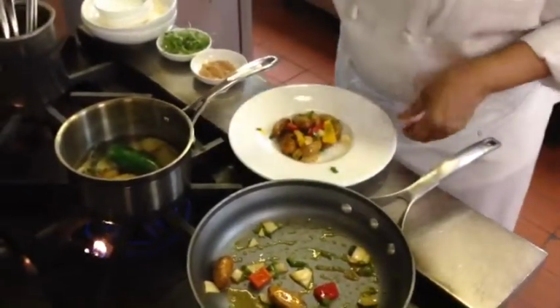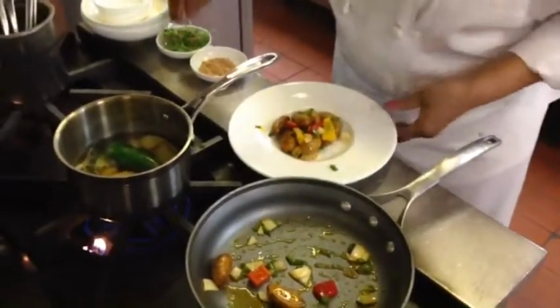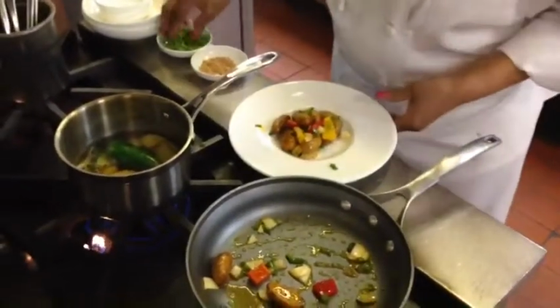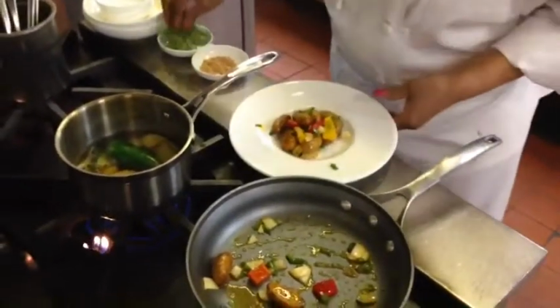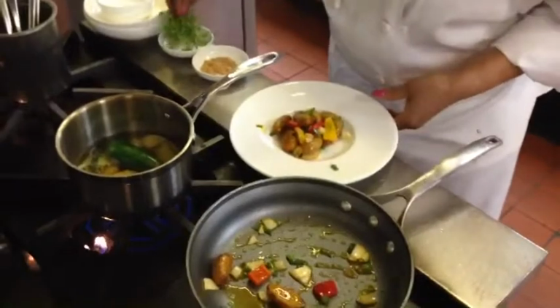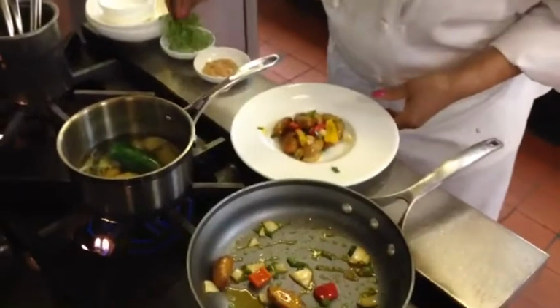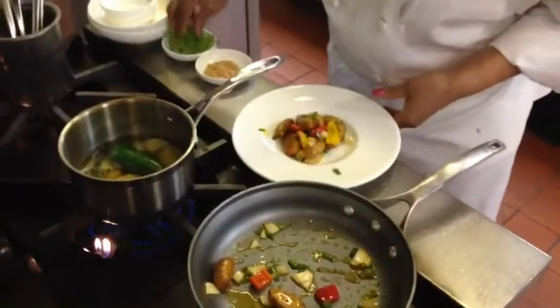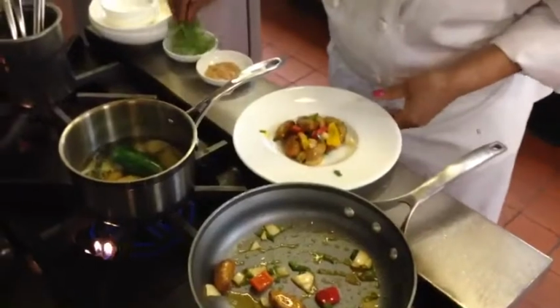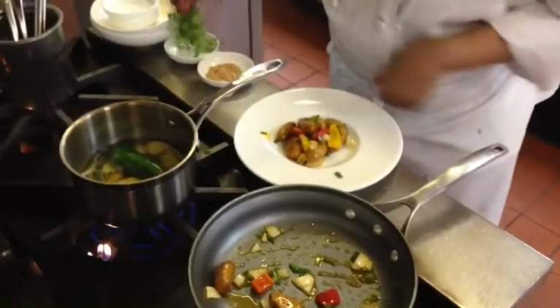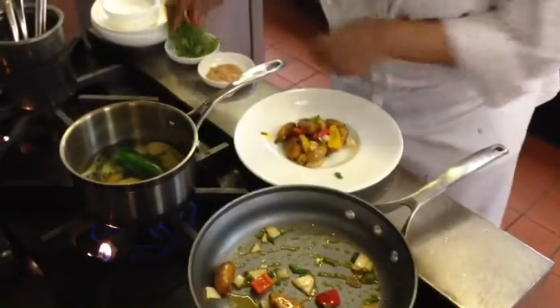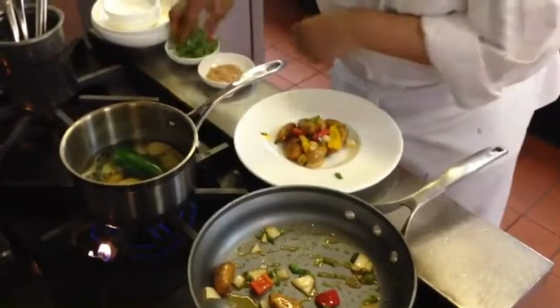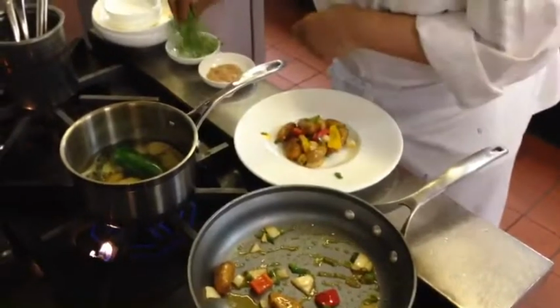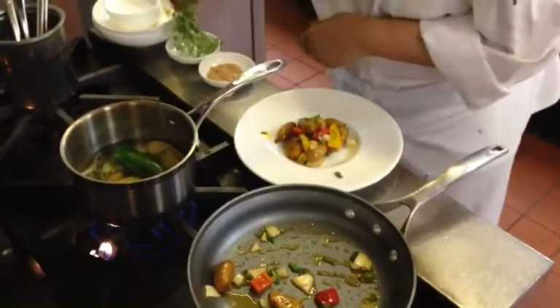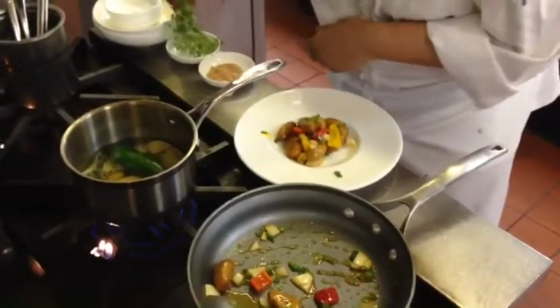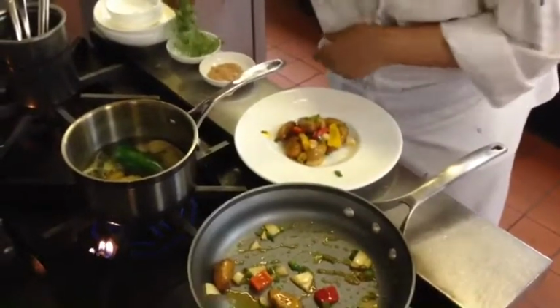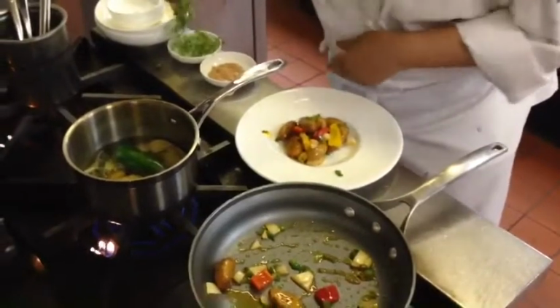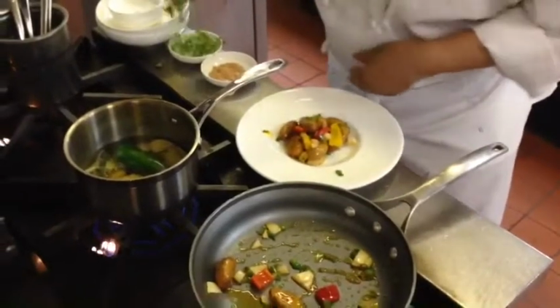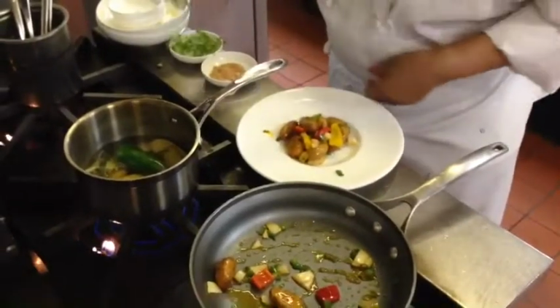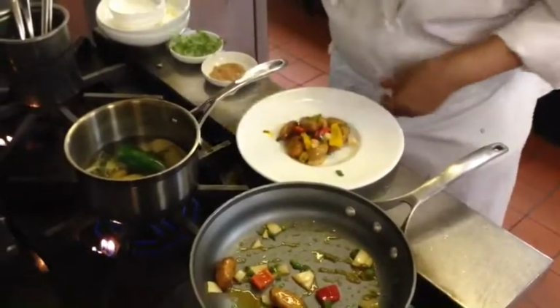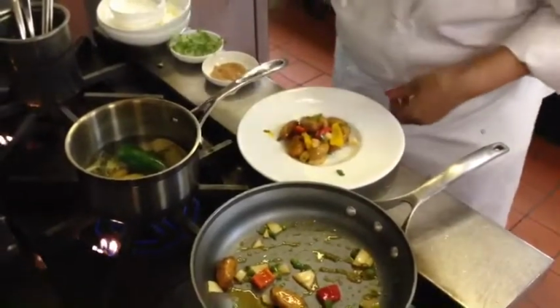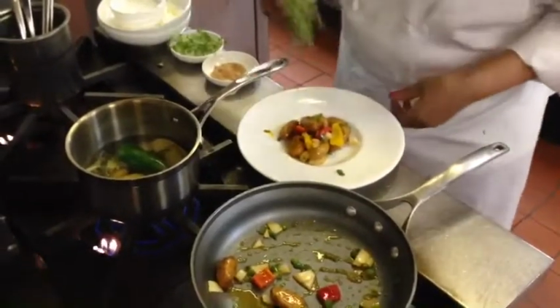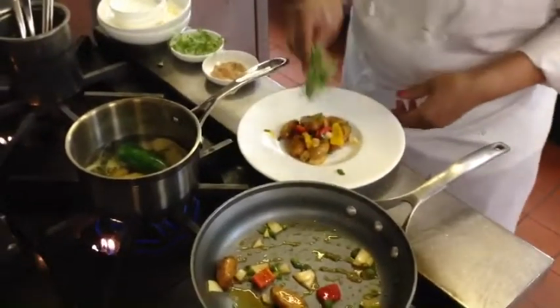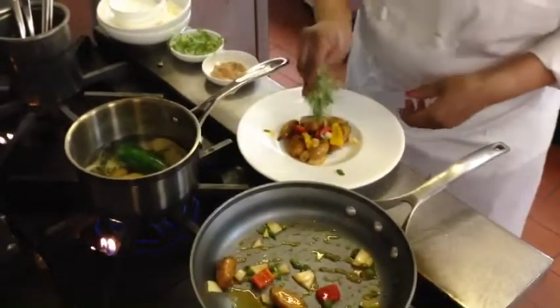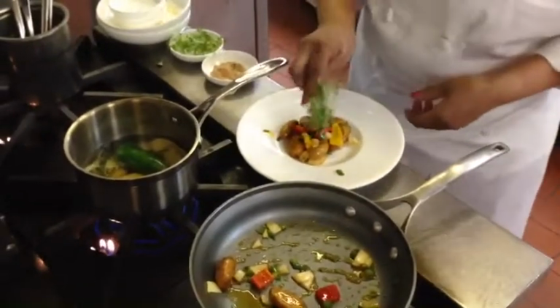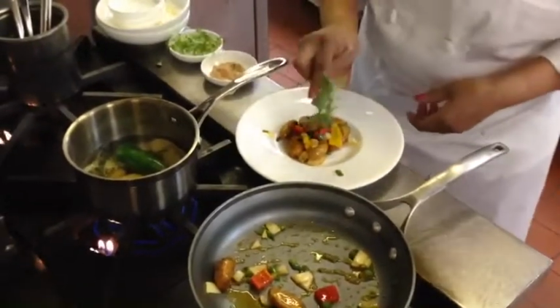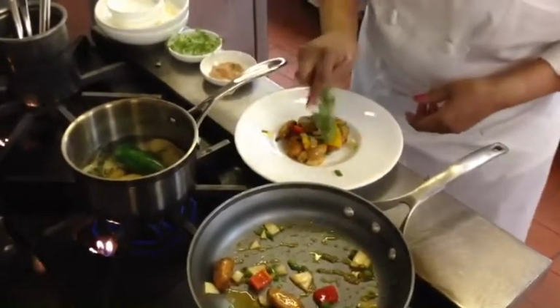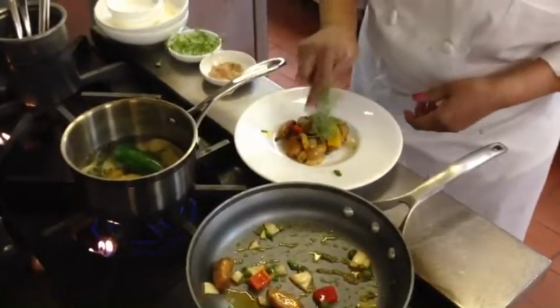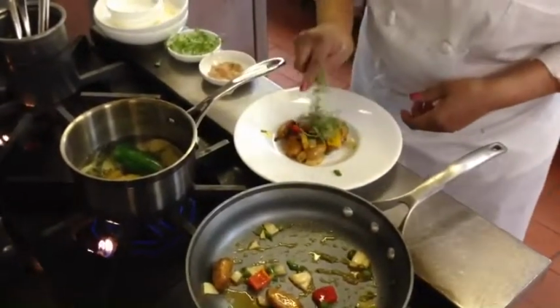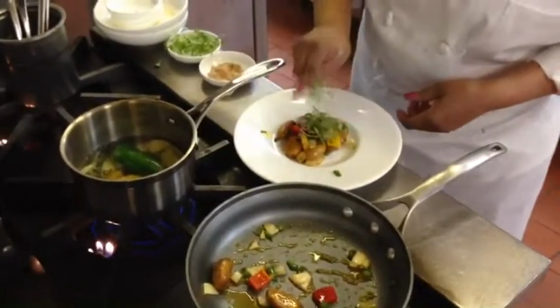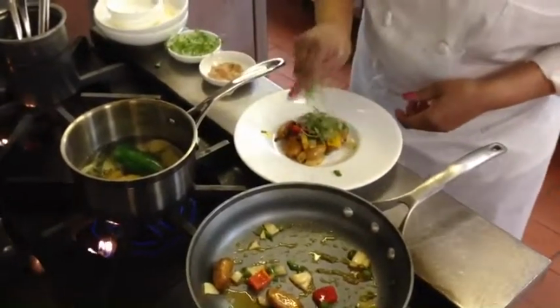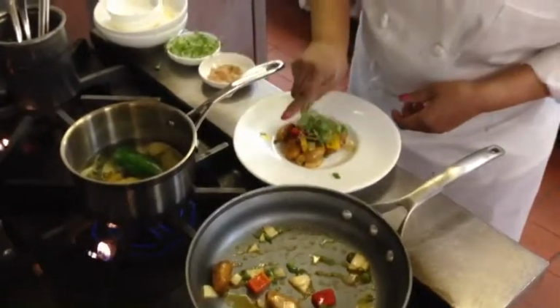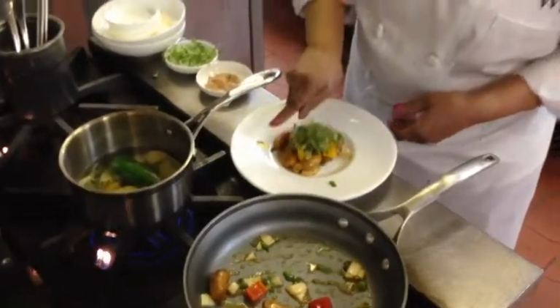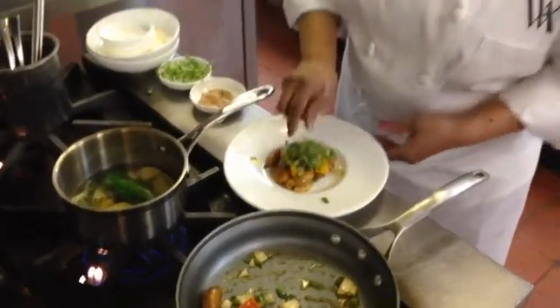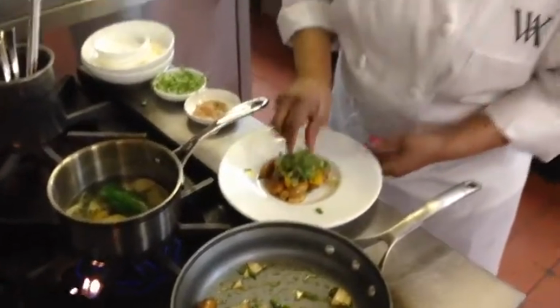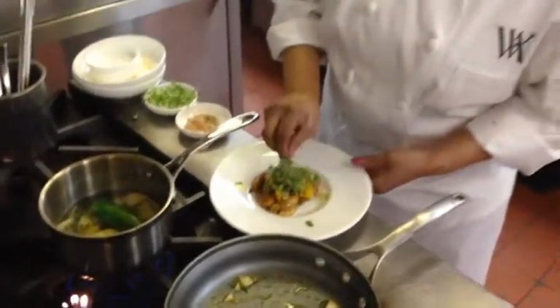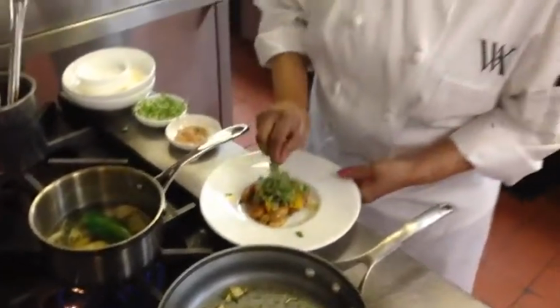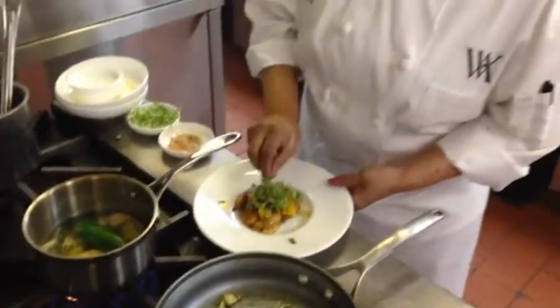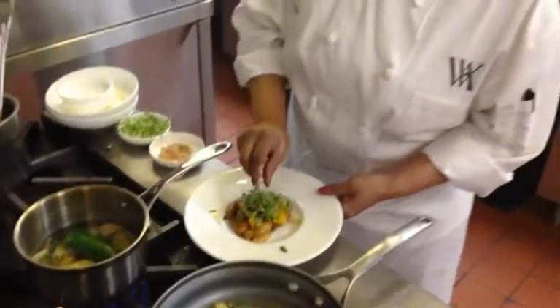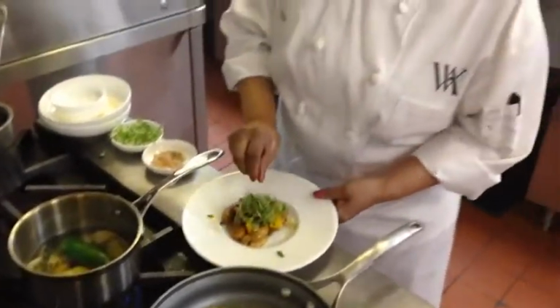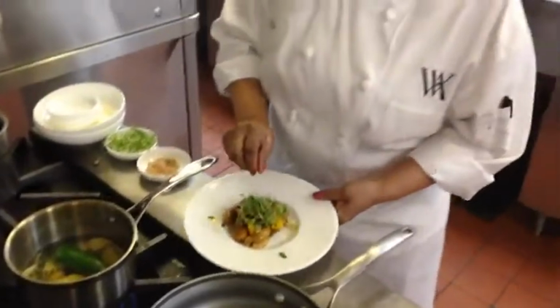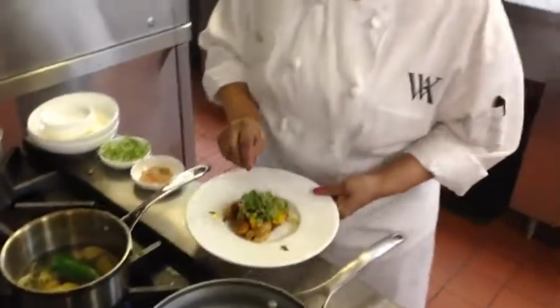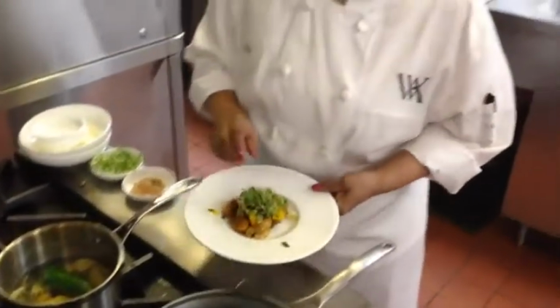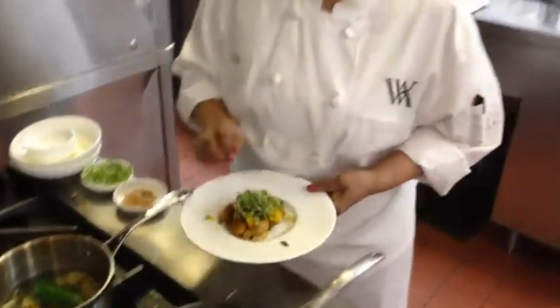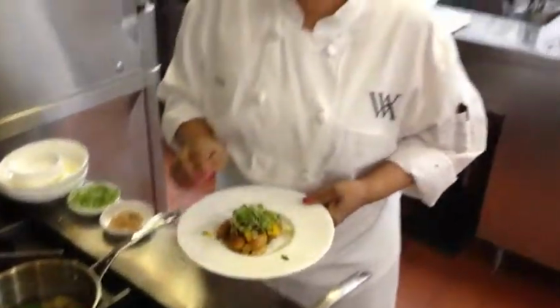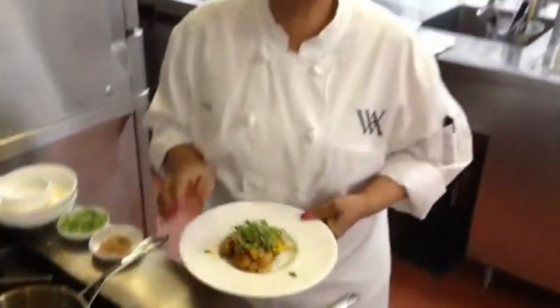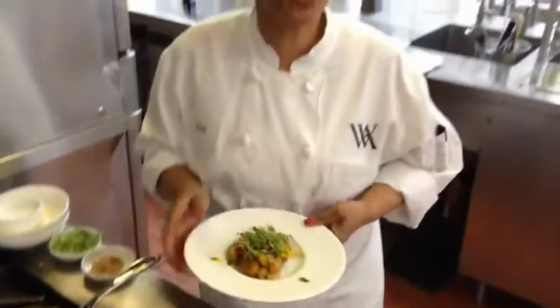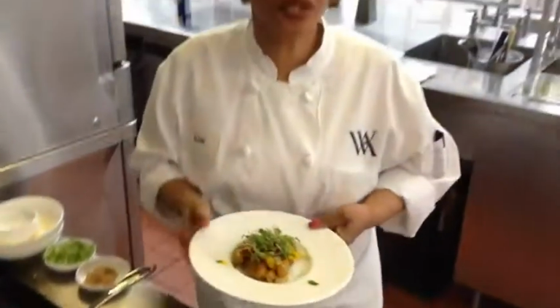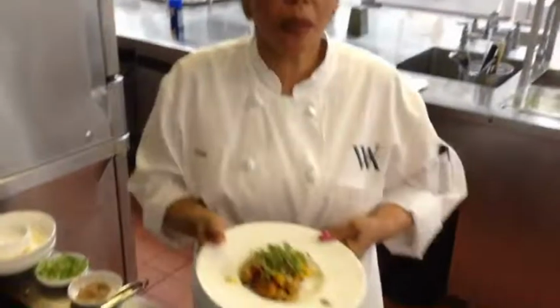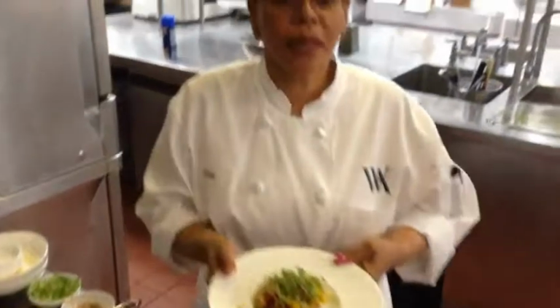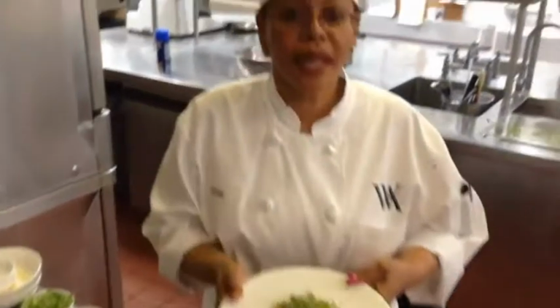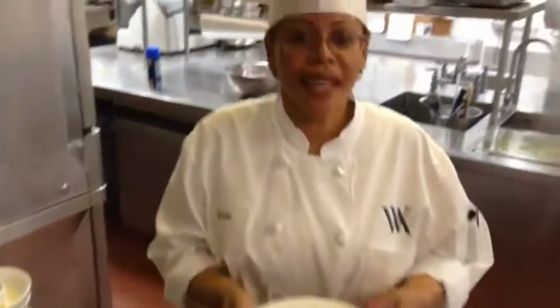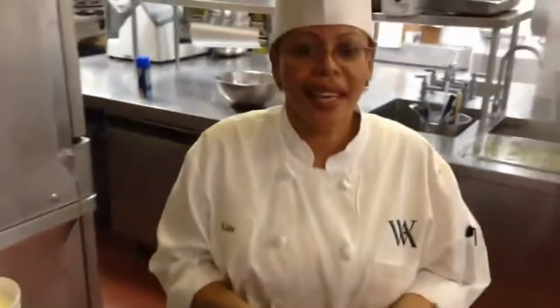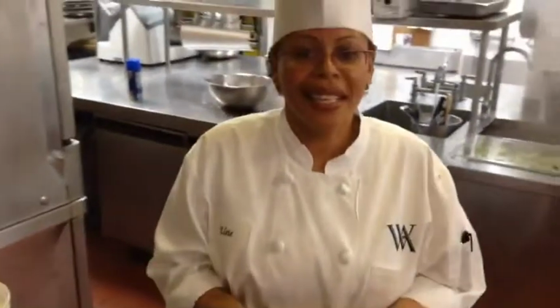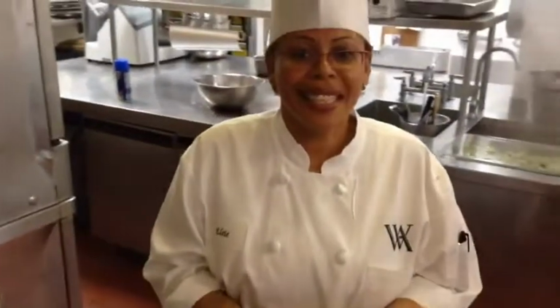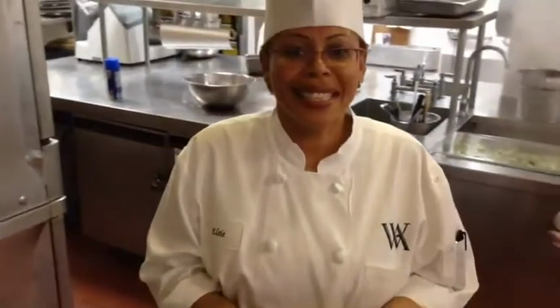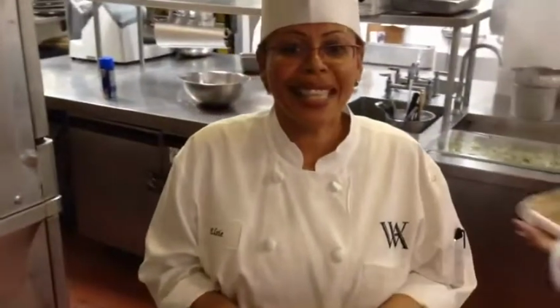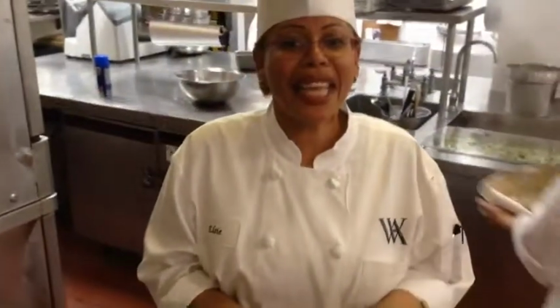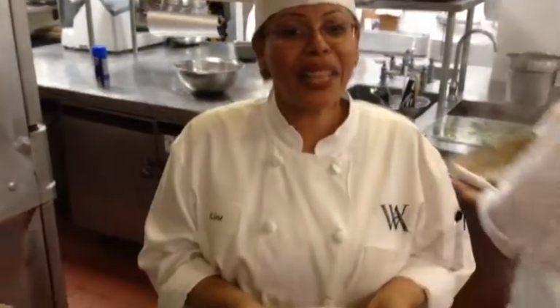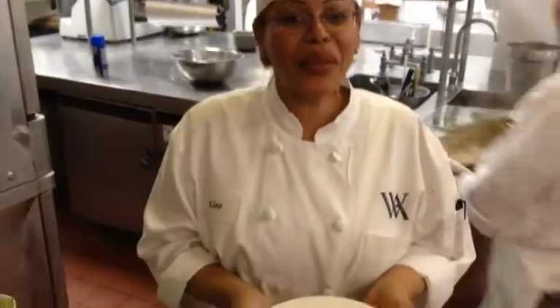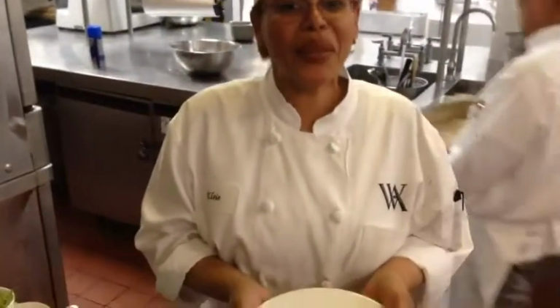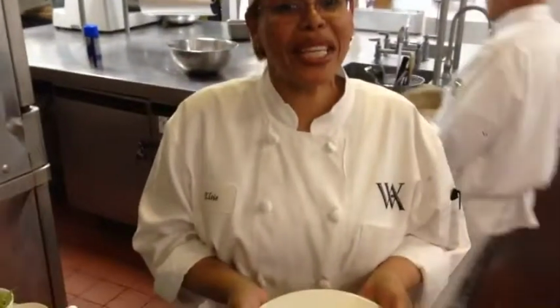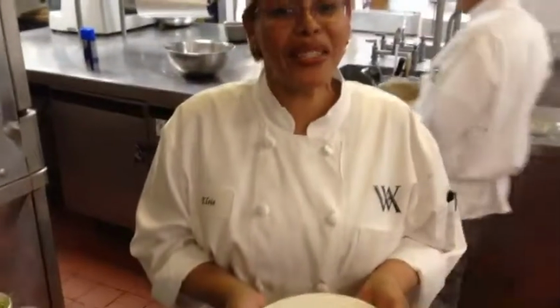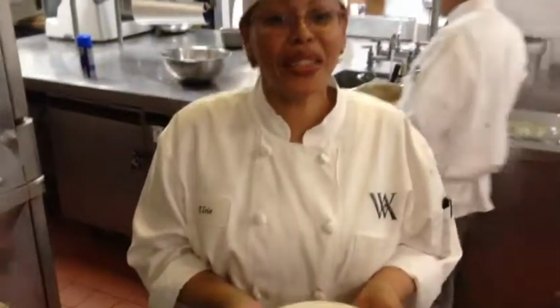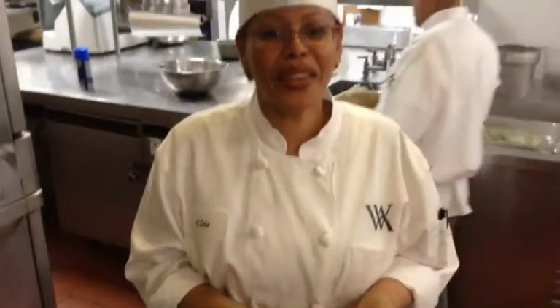And then put some nice arugula salad on the top. Thank you. Enjoy.